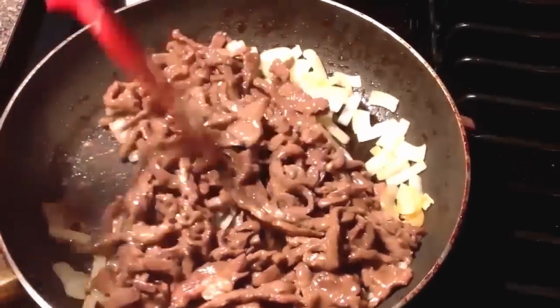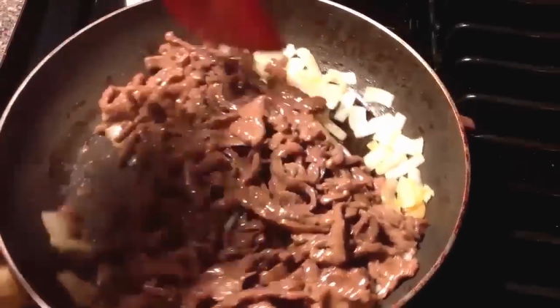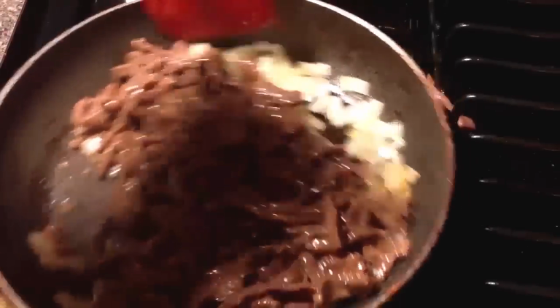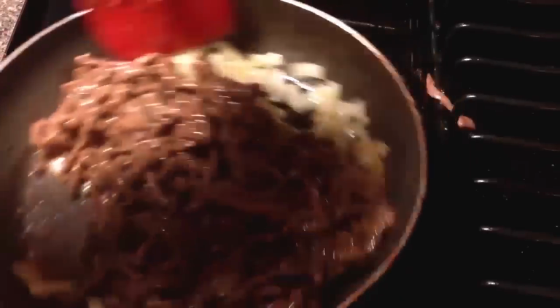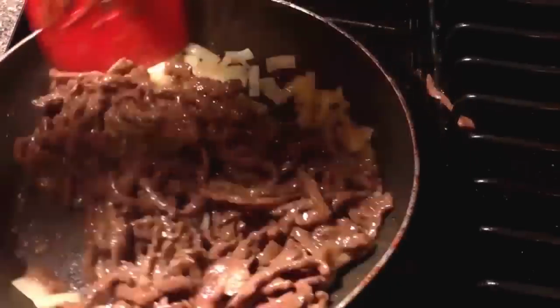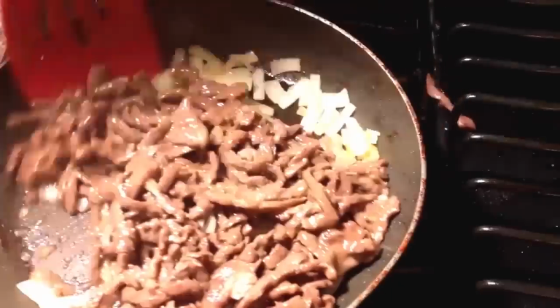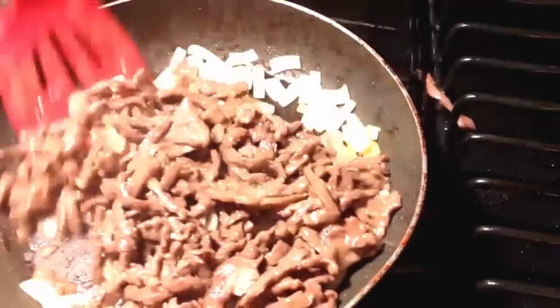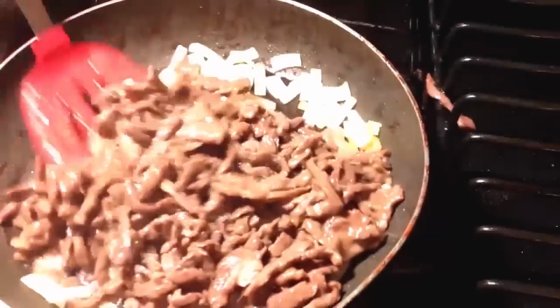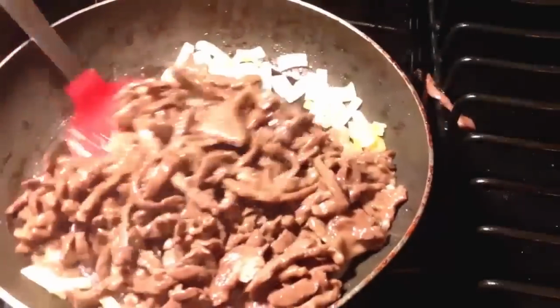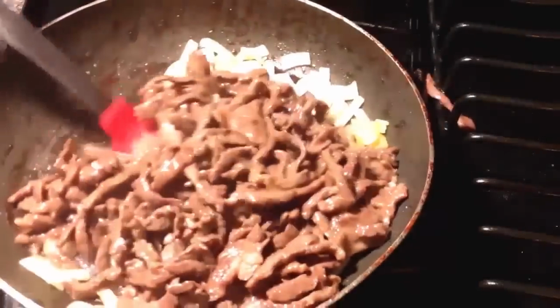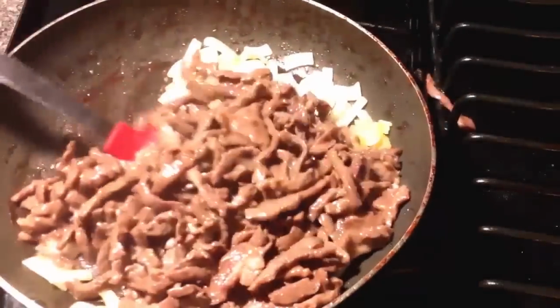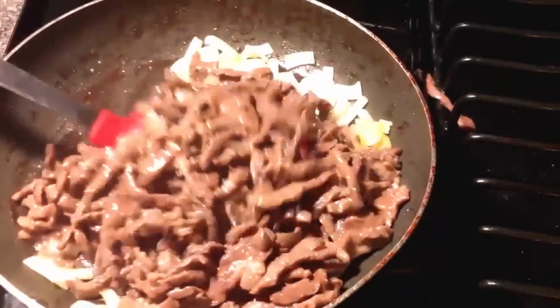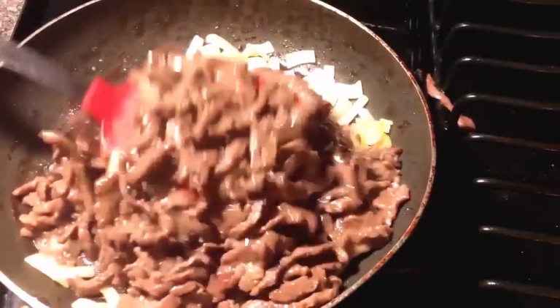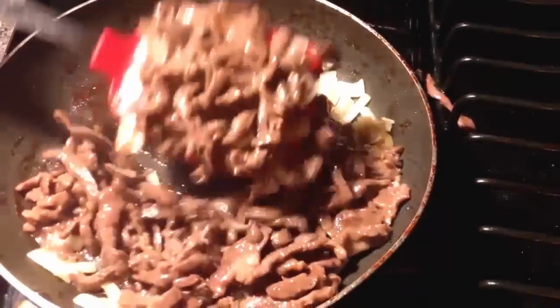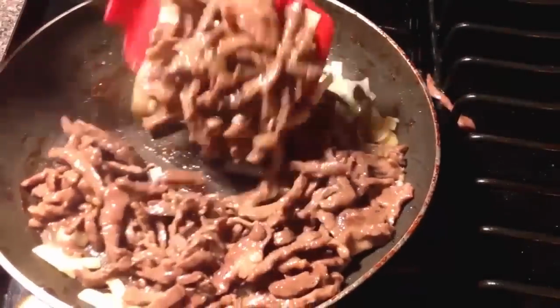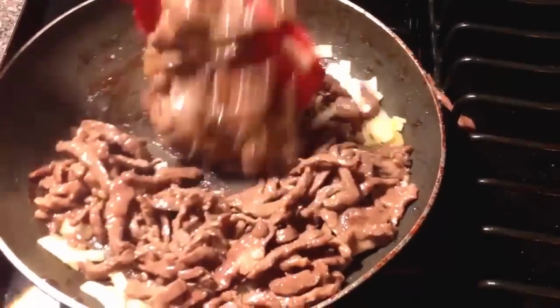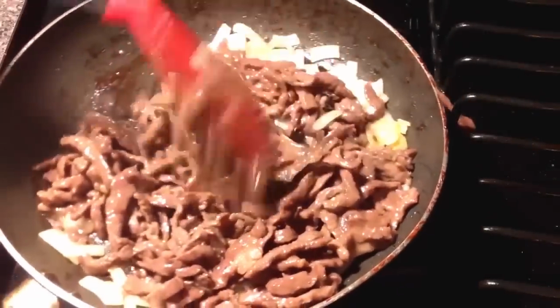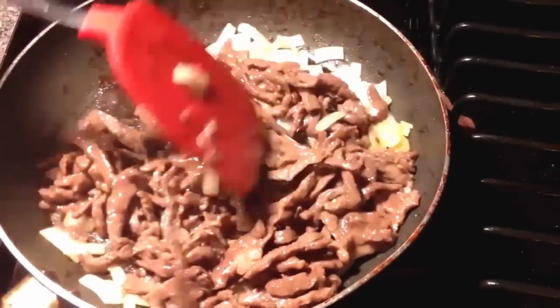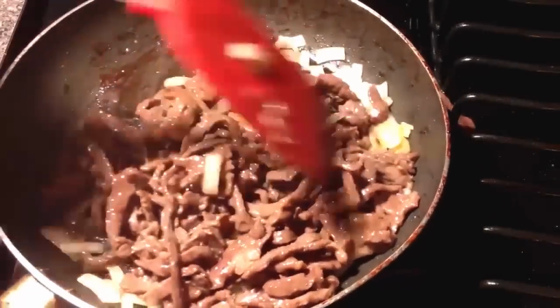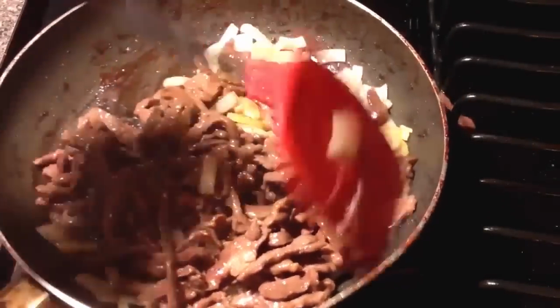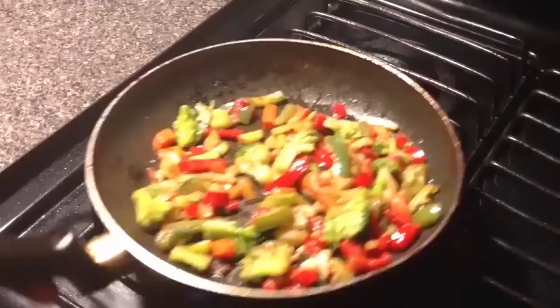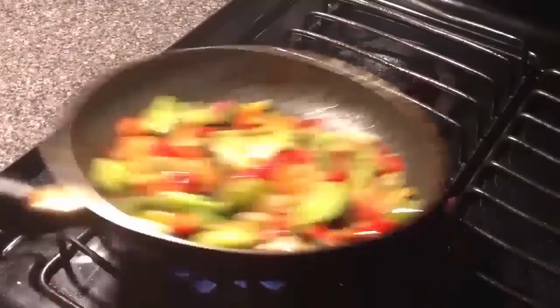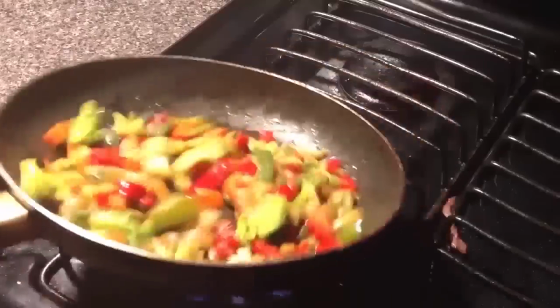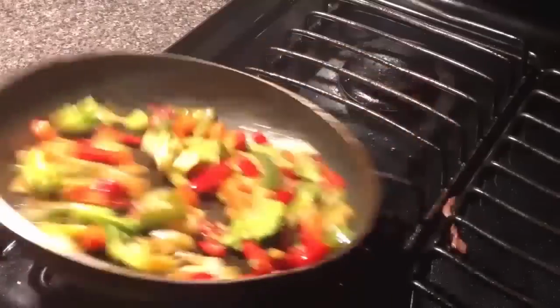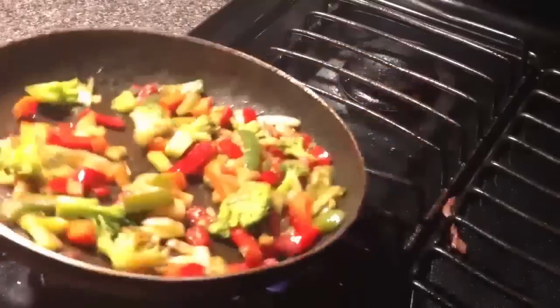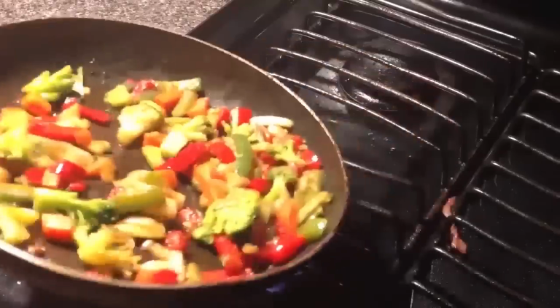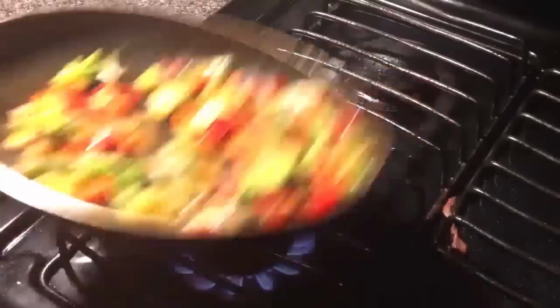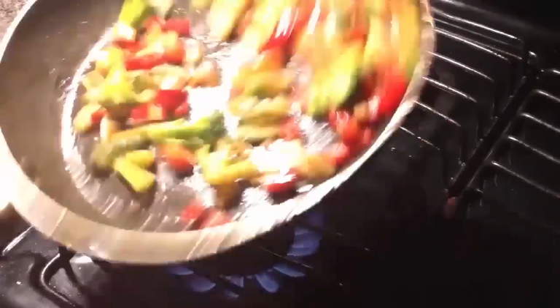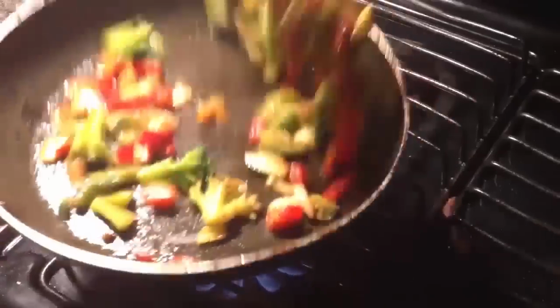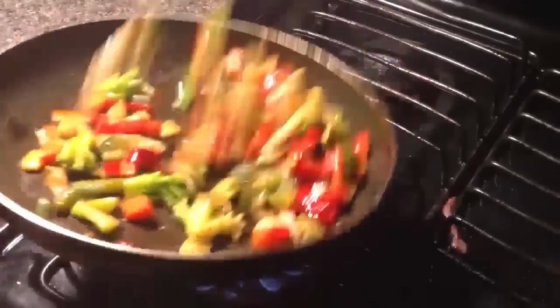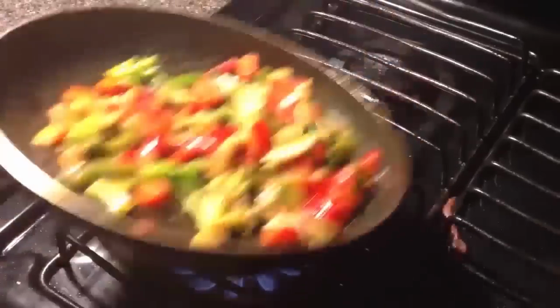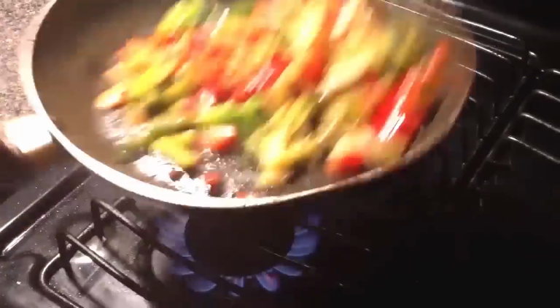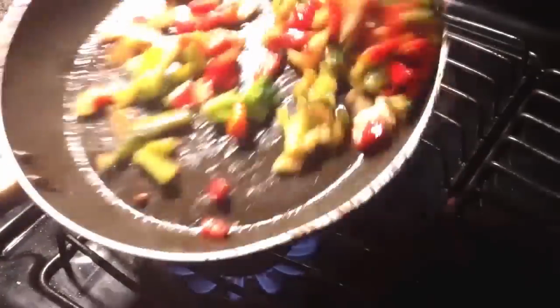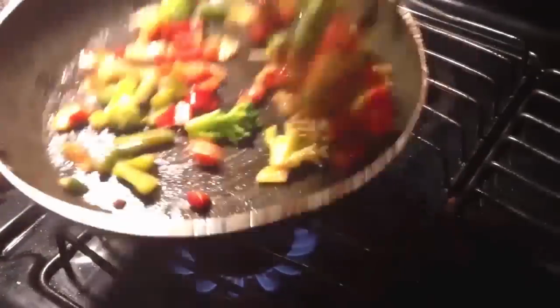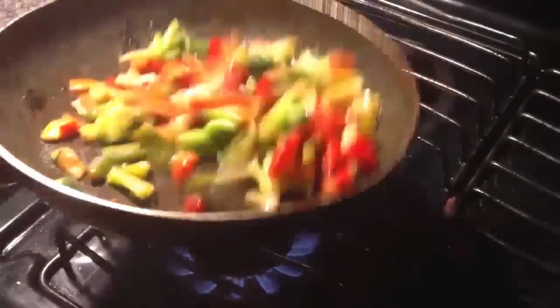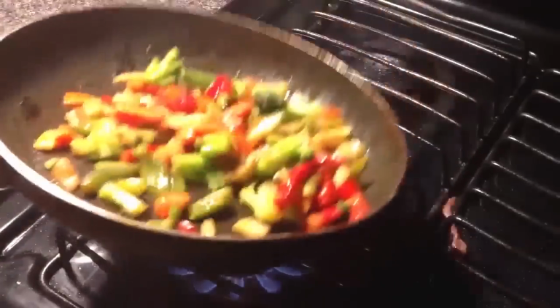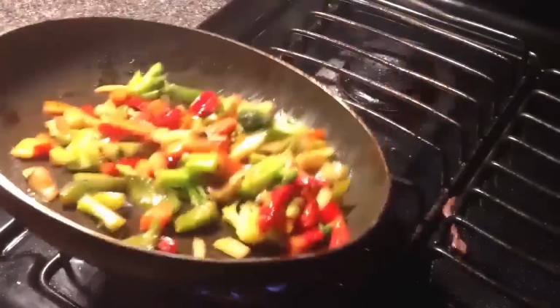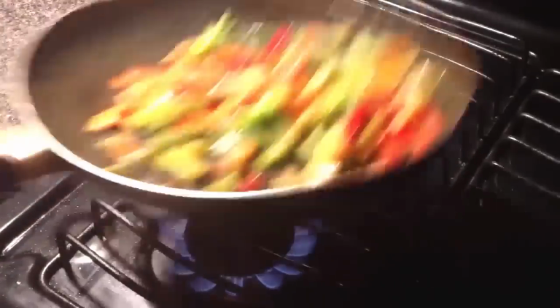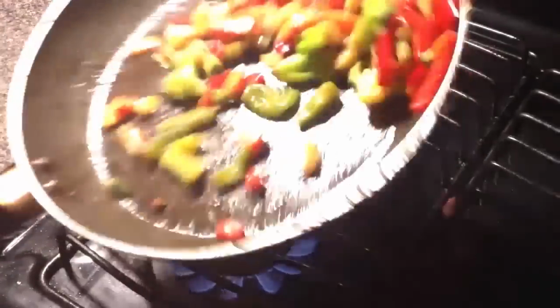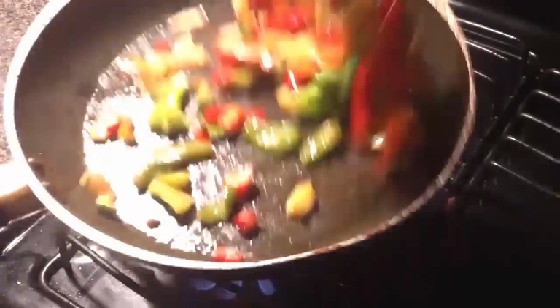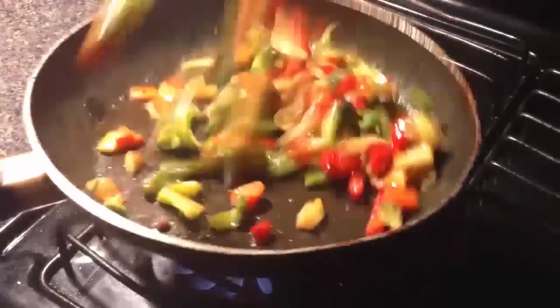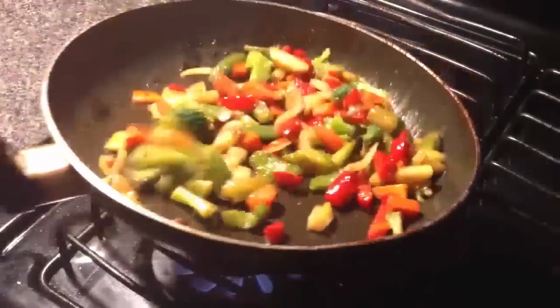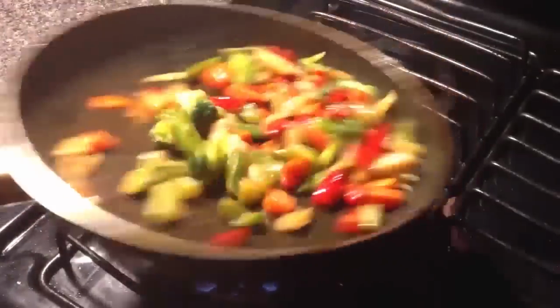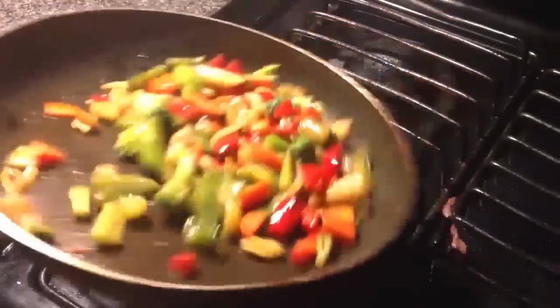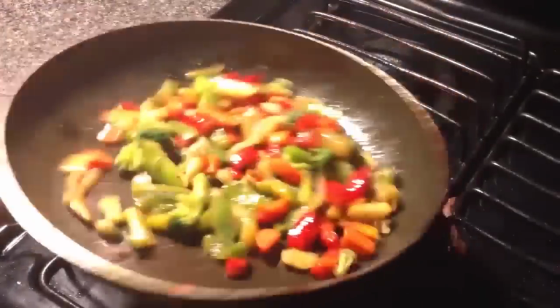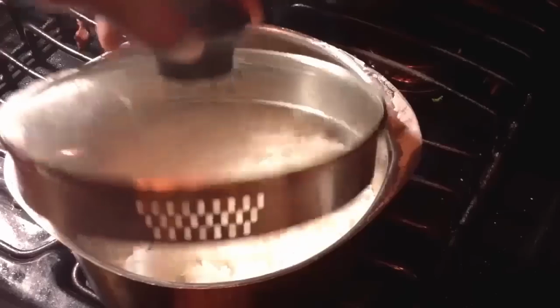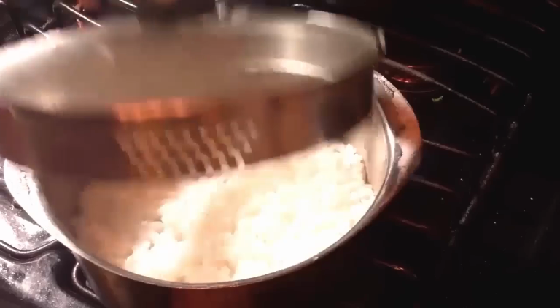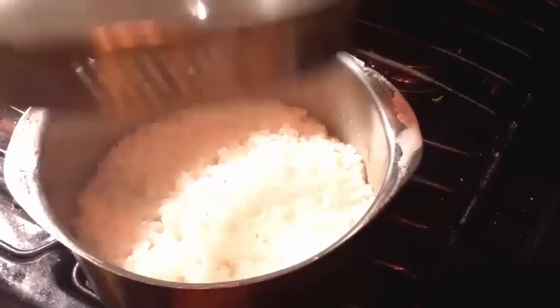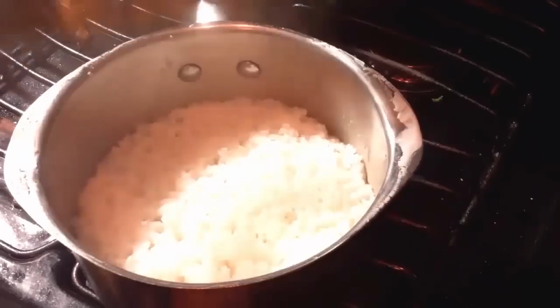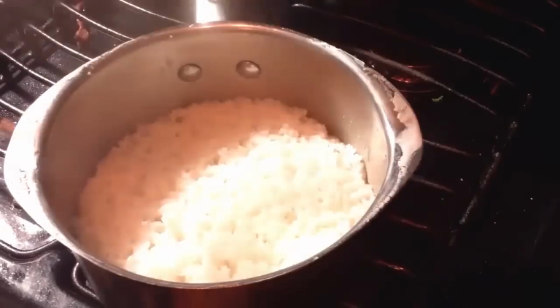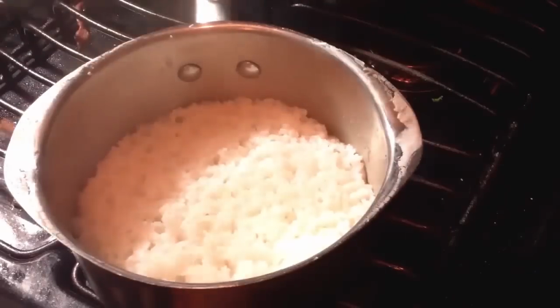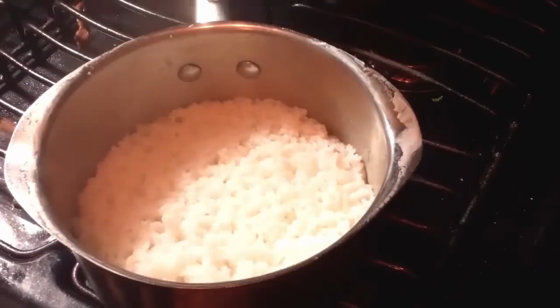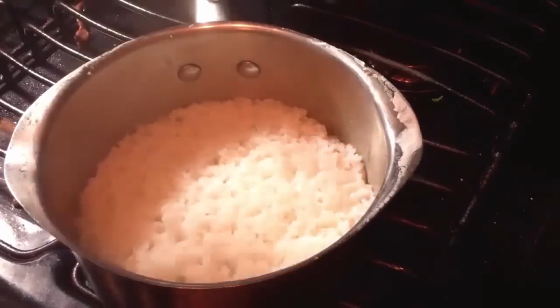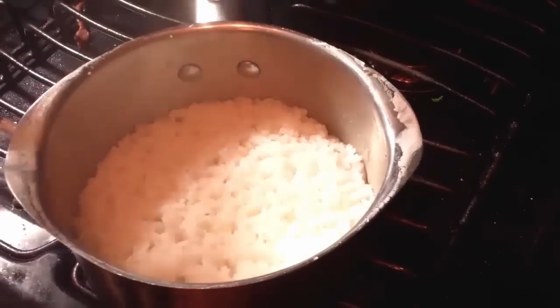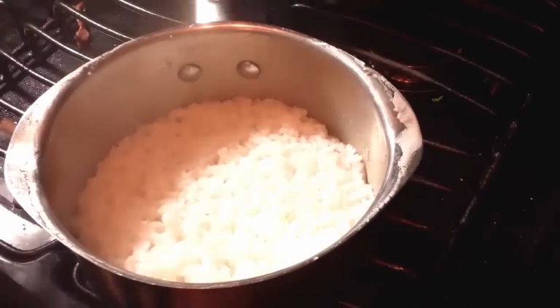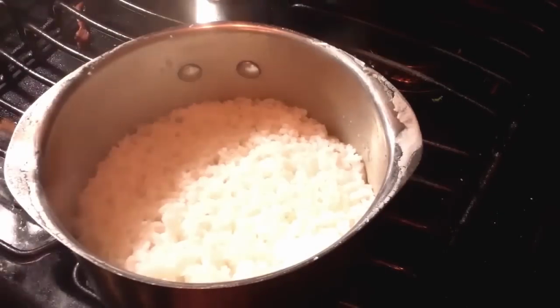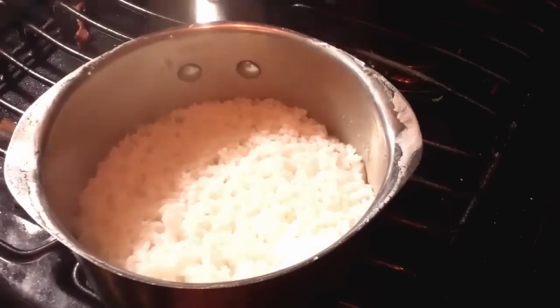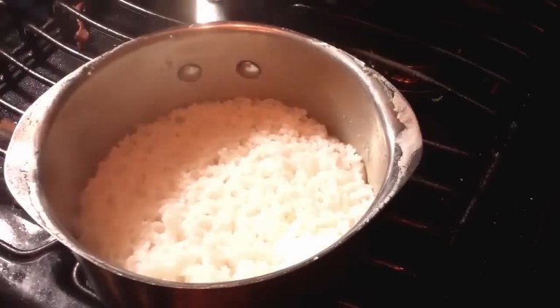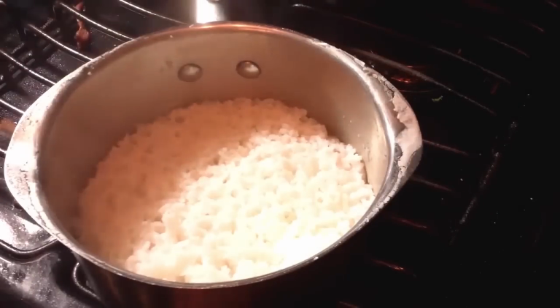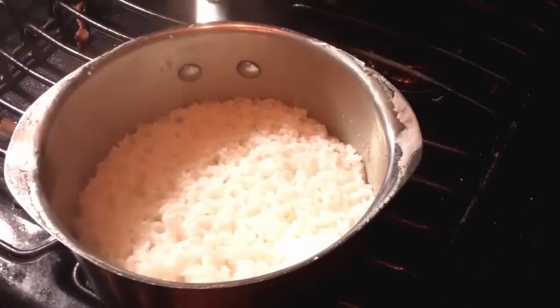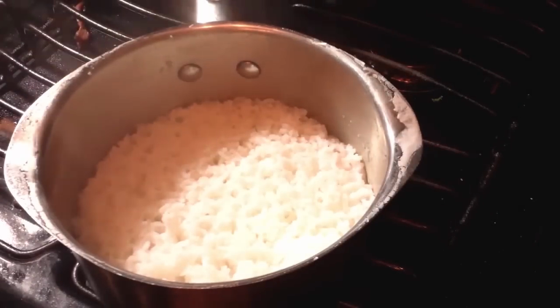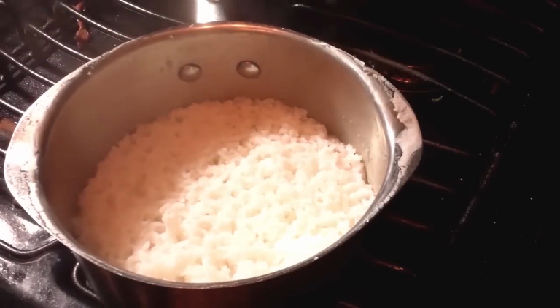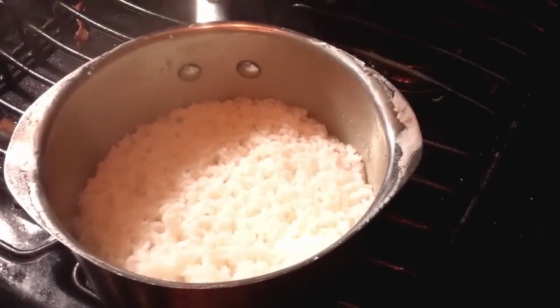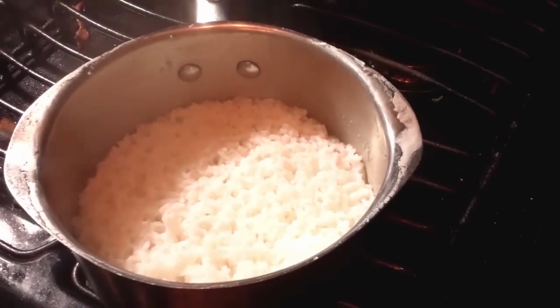Now you can serve this with noodles, but I'm going with stir fry vegetables — yes, I got these from the frozen section — and some rice. That's all it is to it.